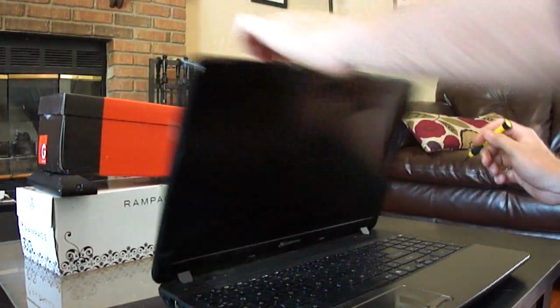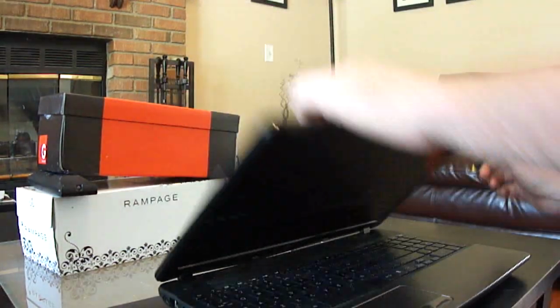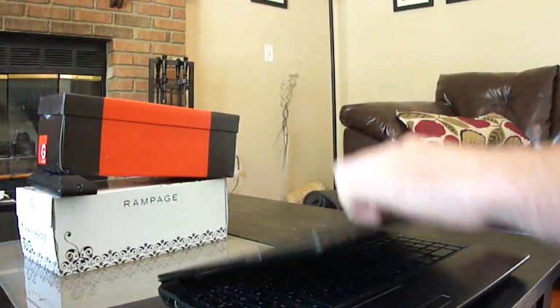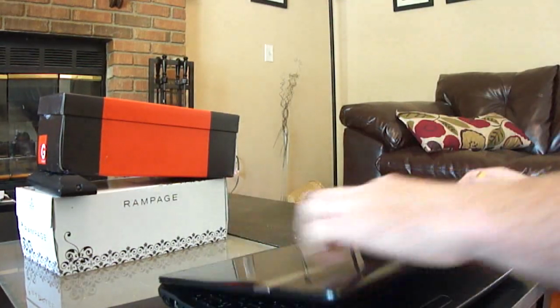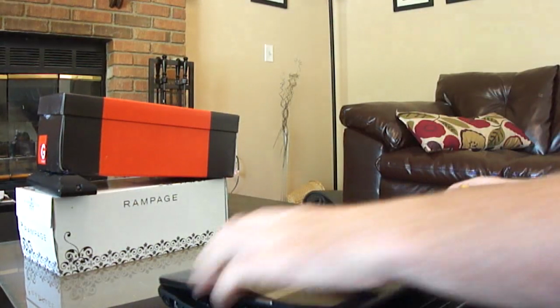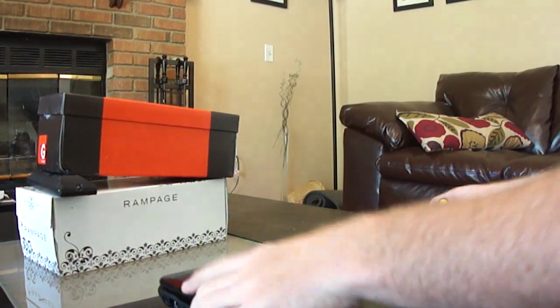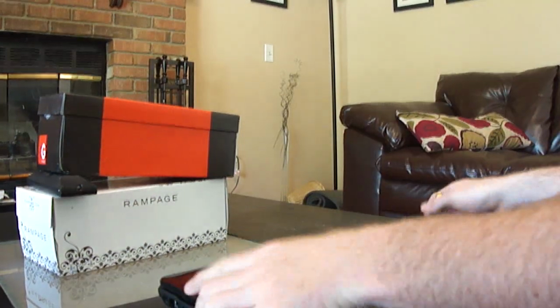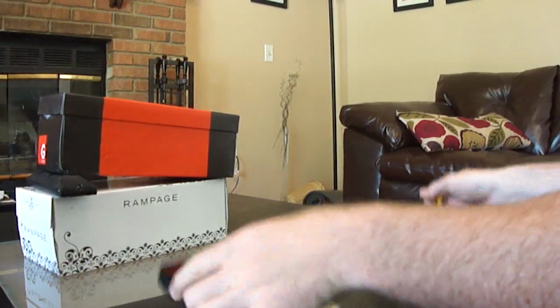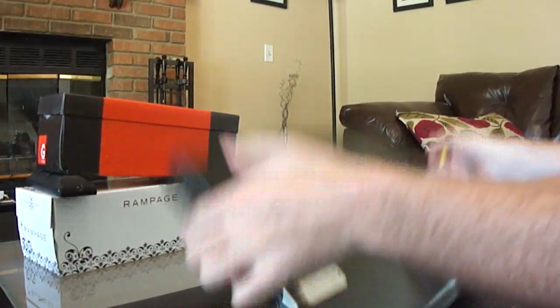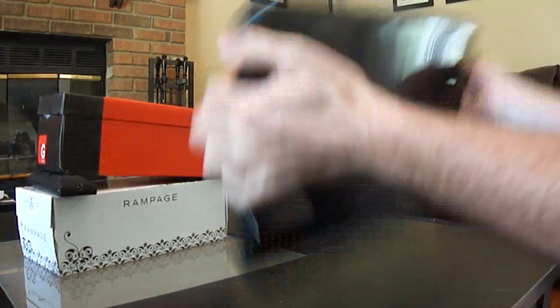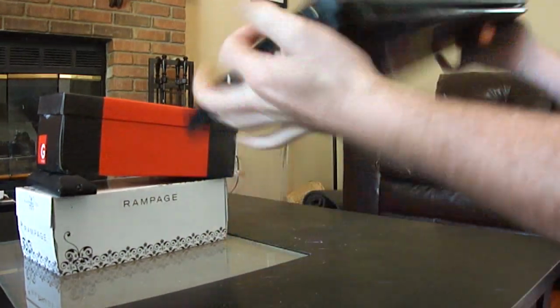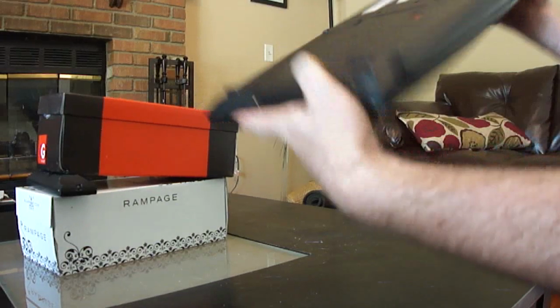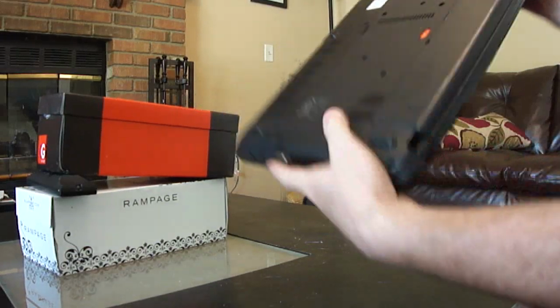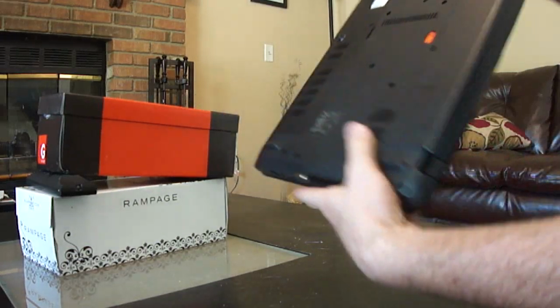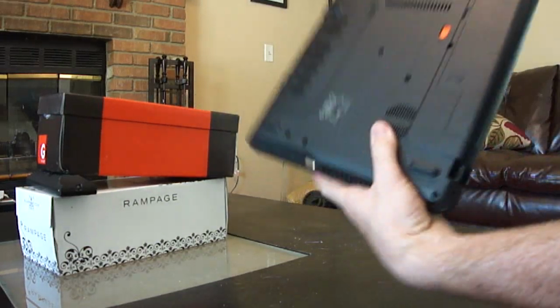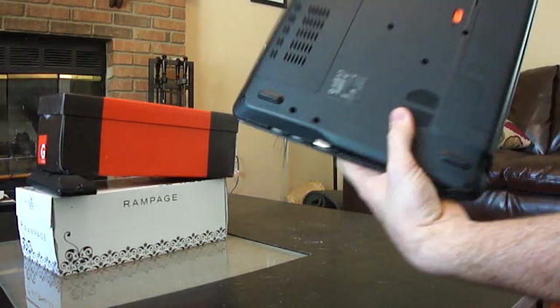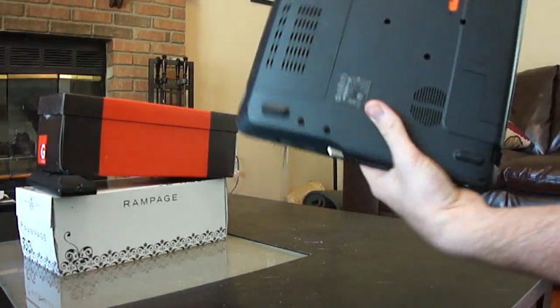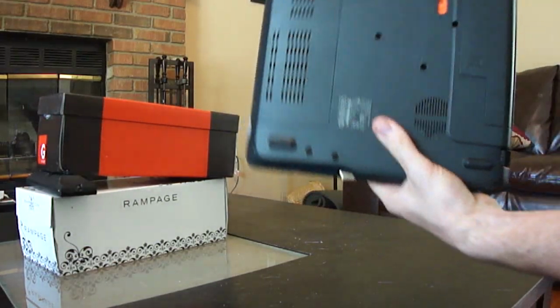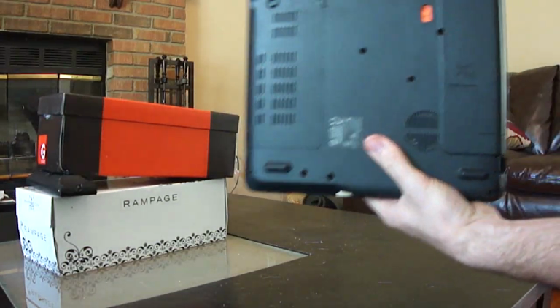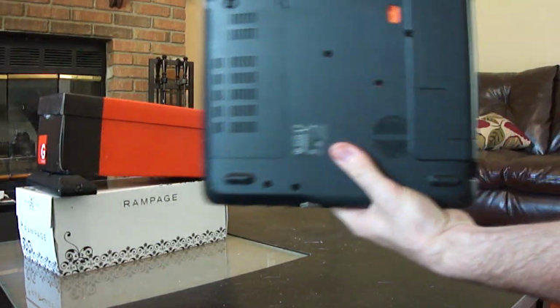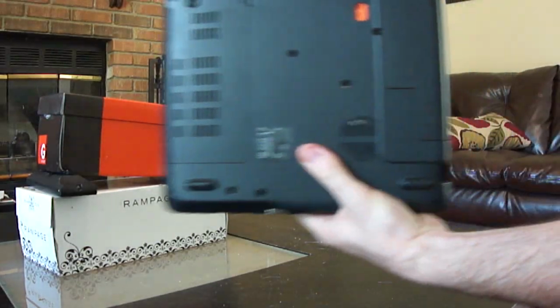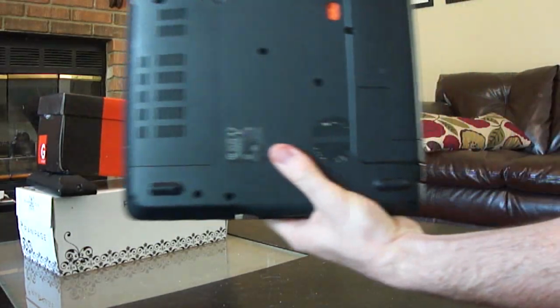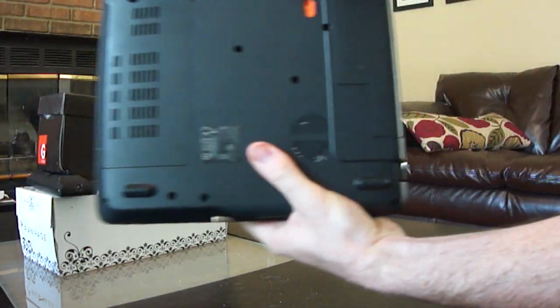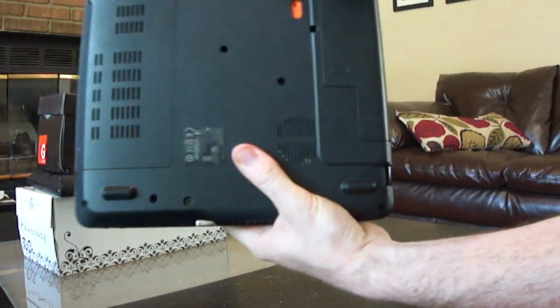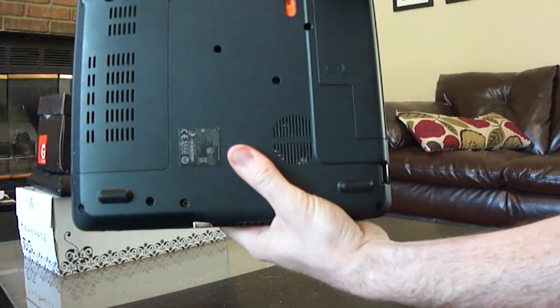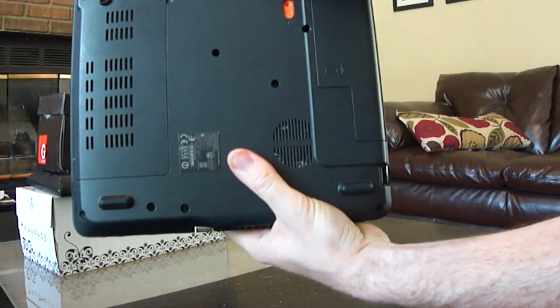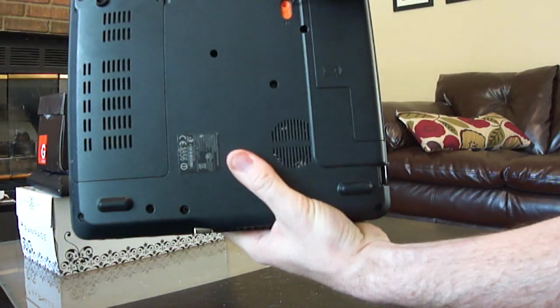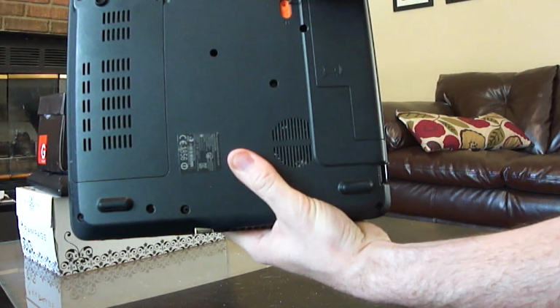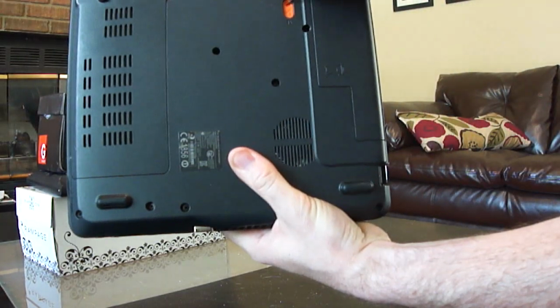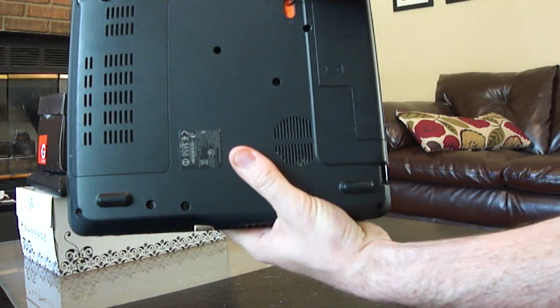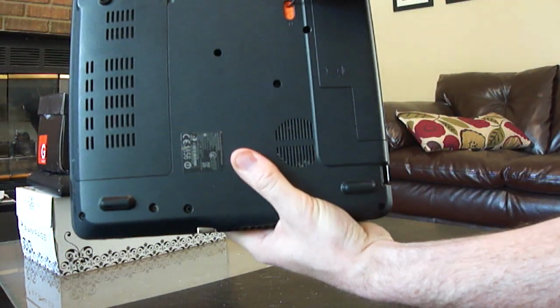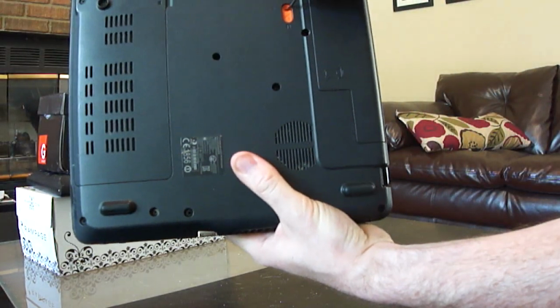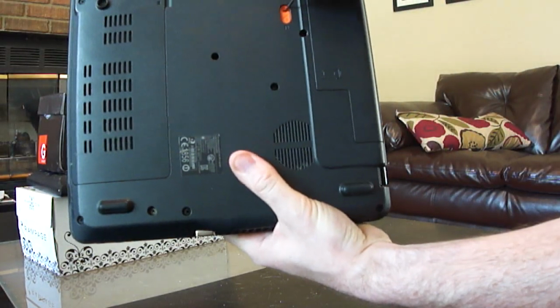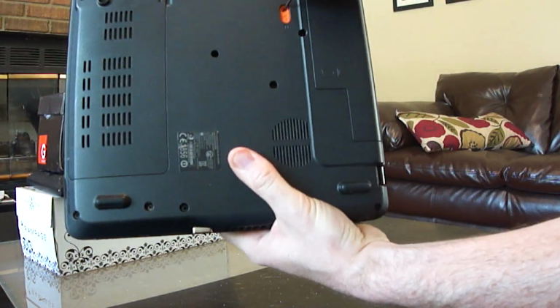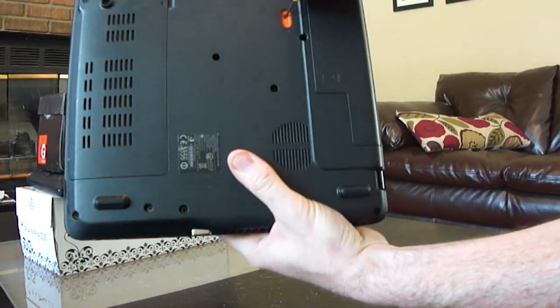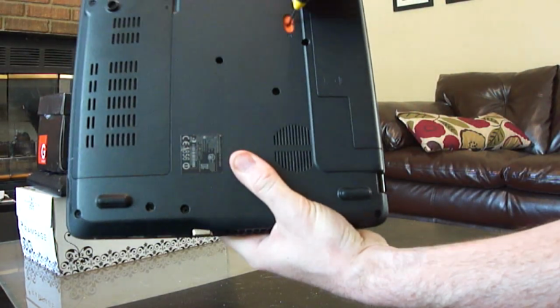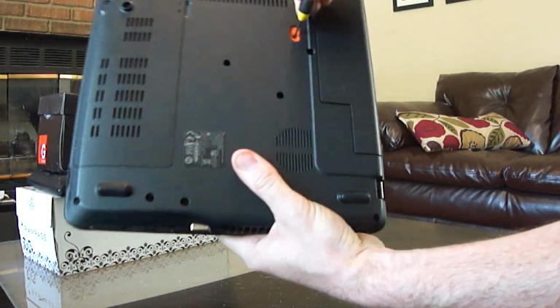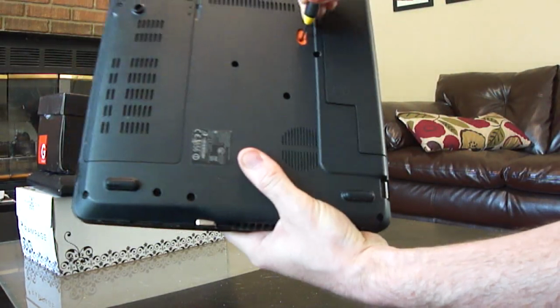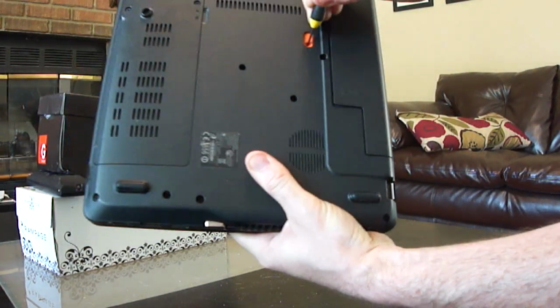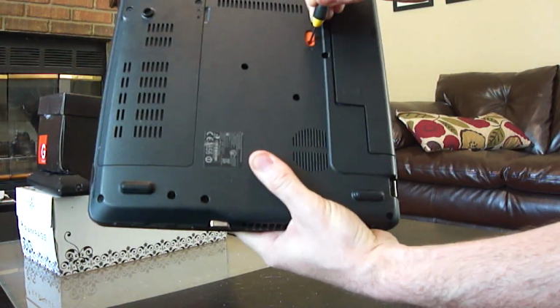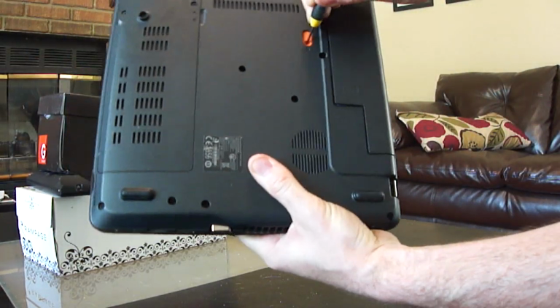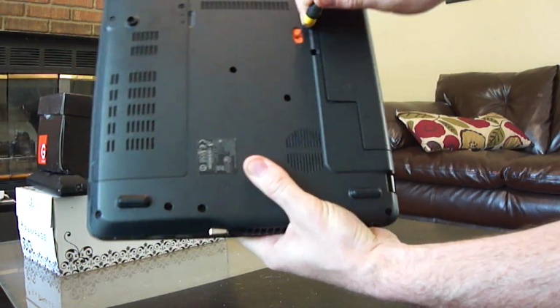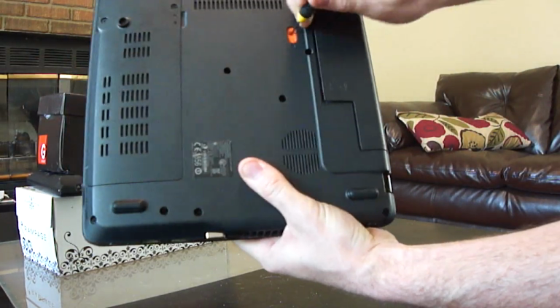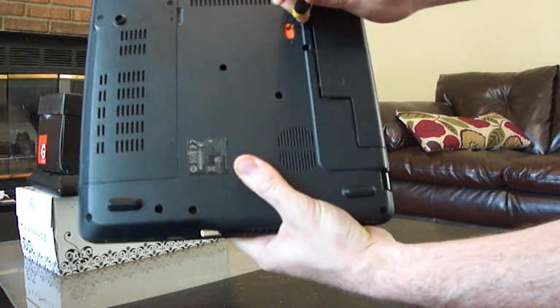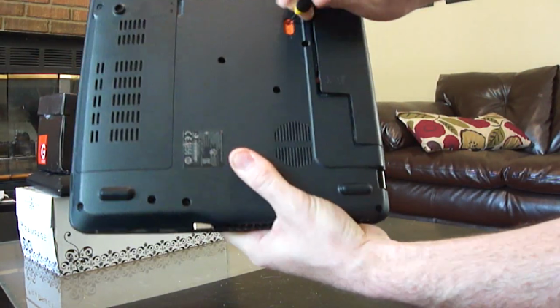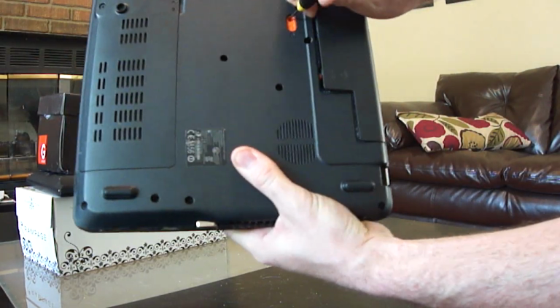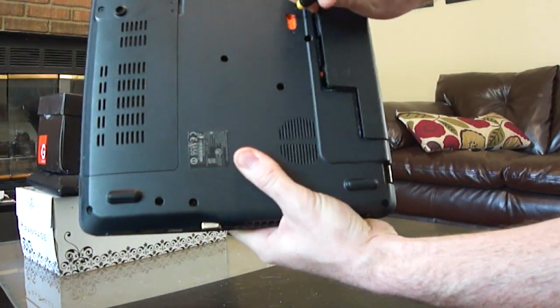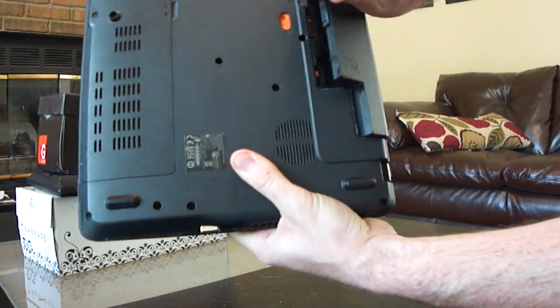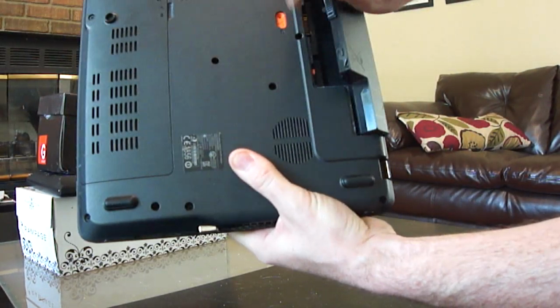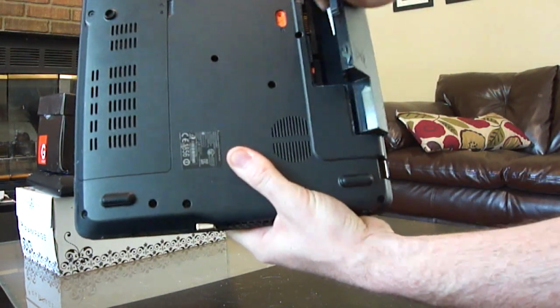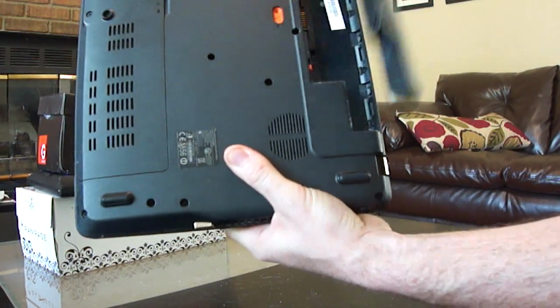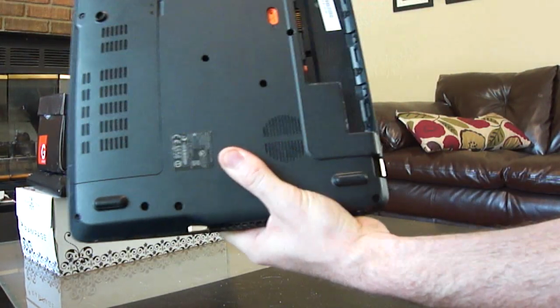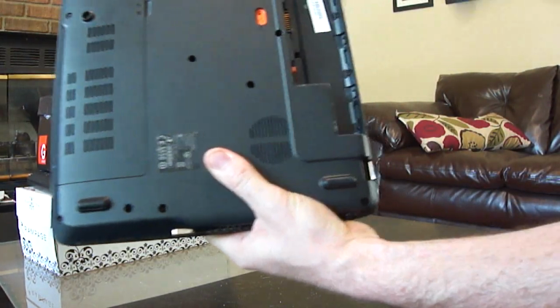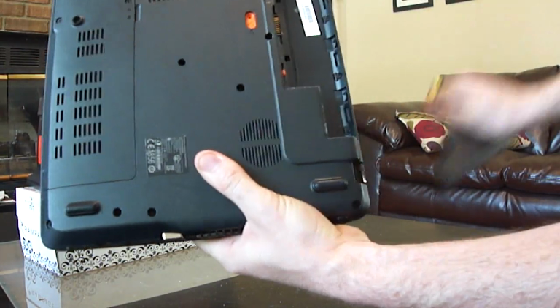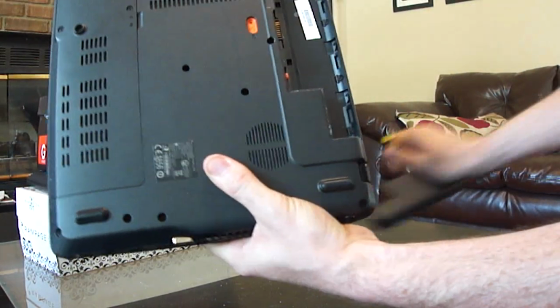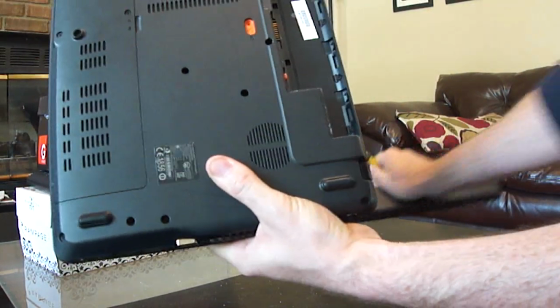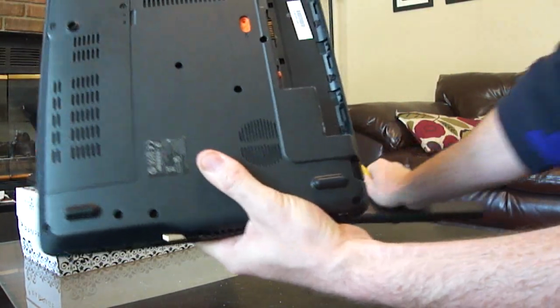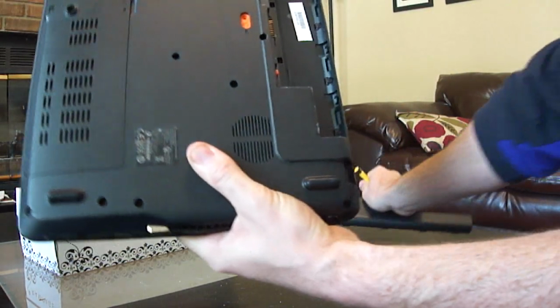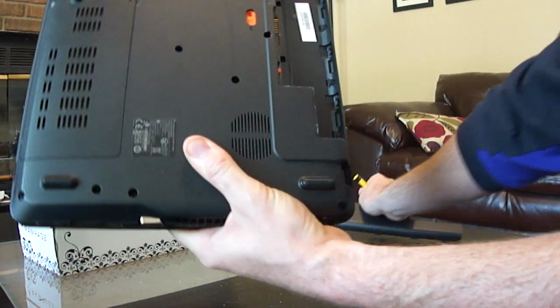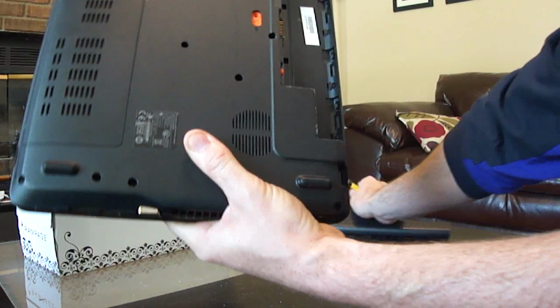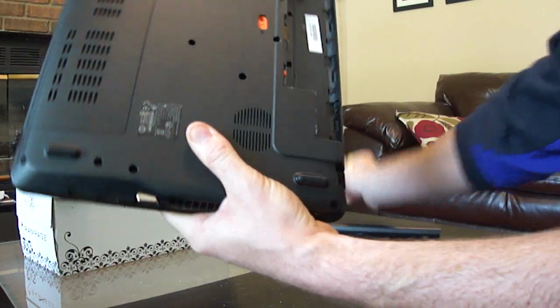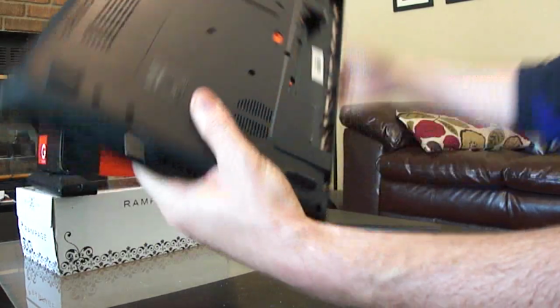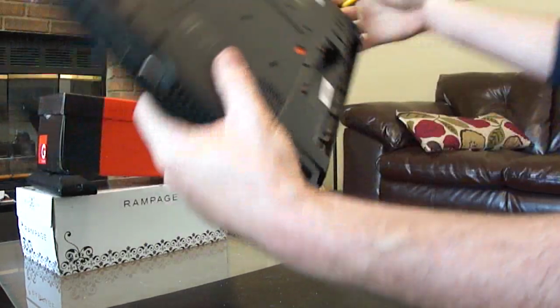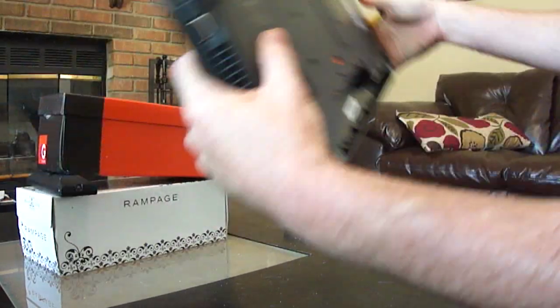First thing you want to do: this little orange tab, you slide that and that pops the battery out. Take the battery out.